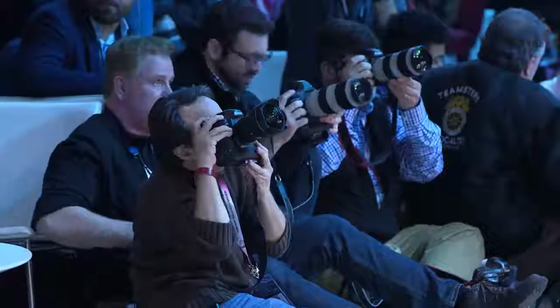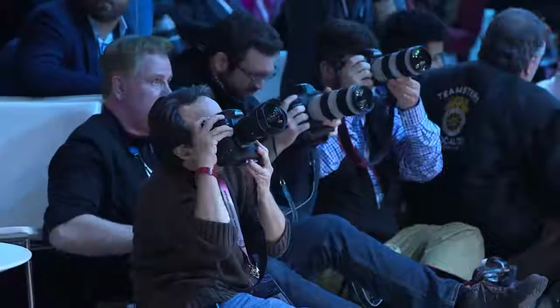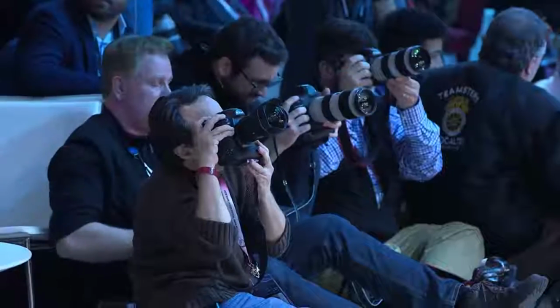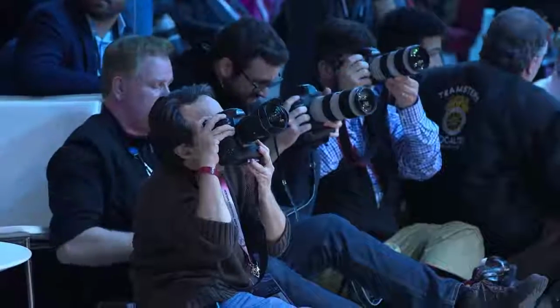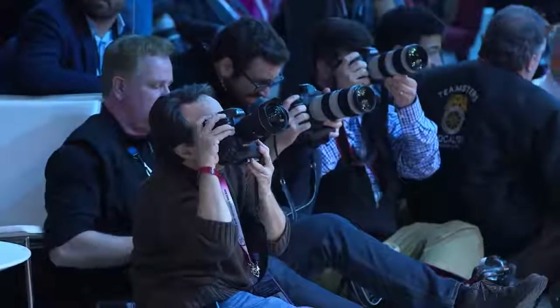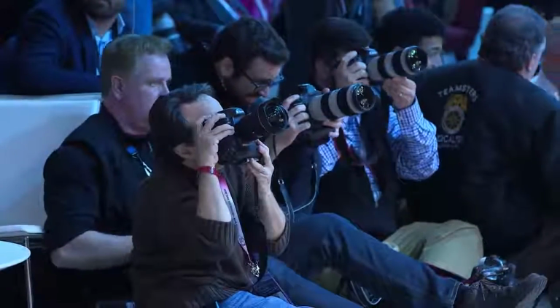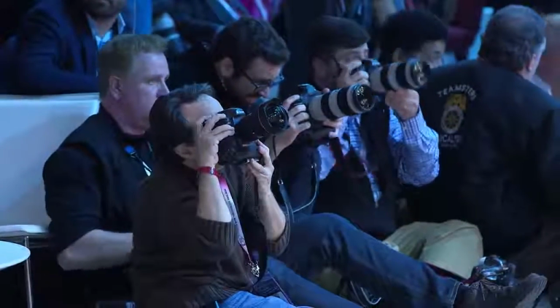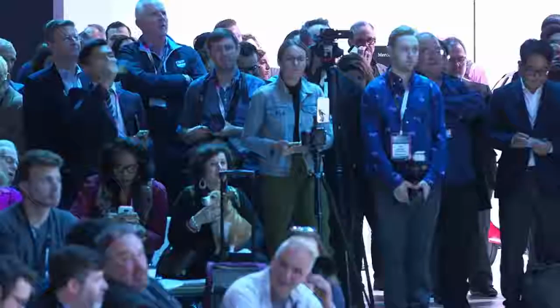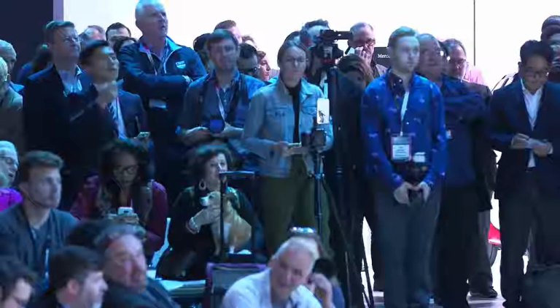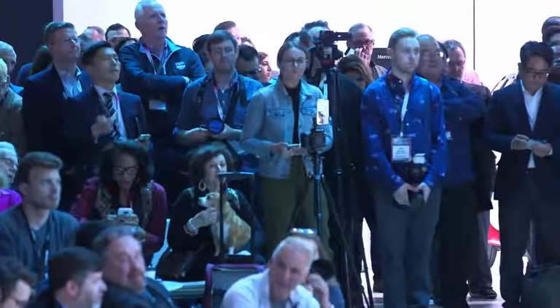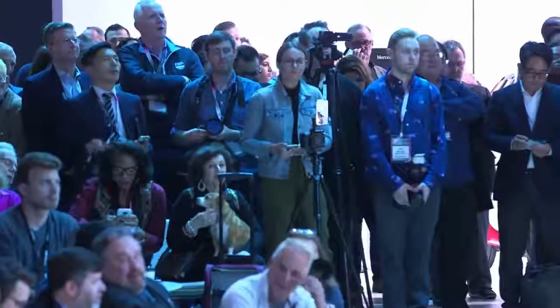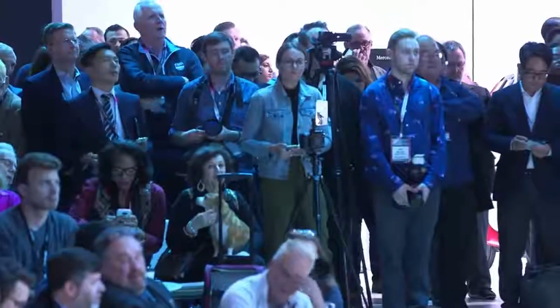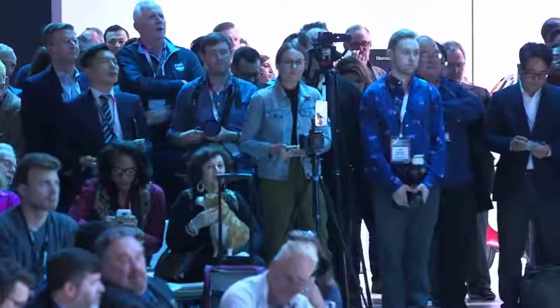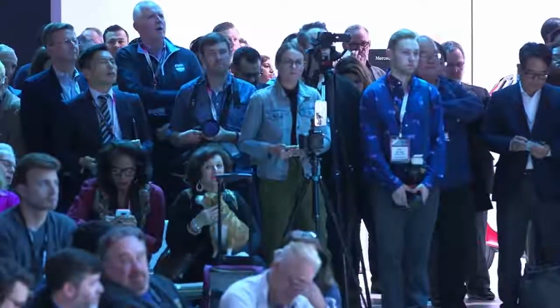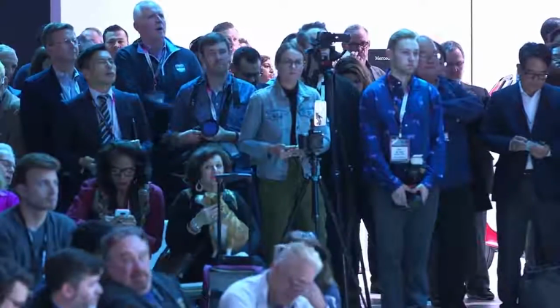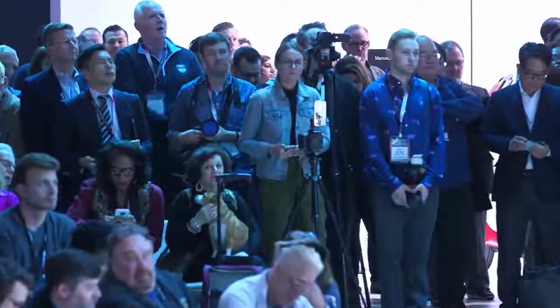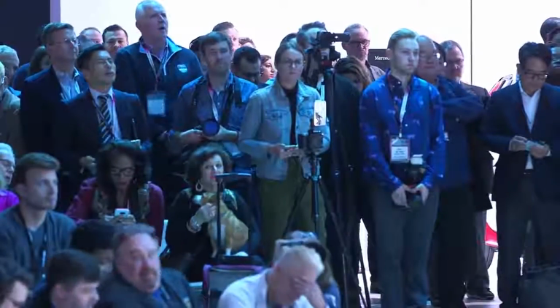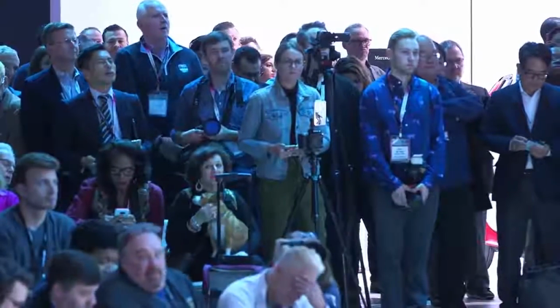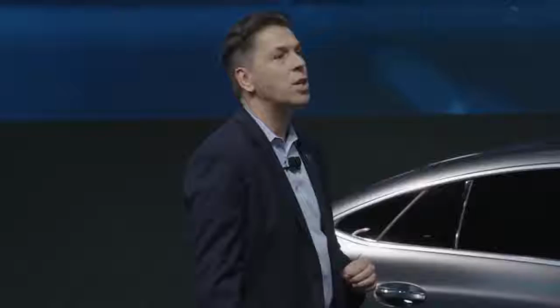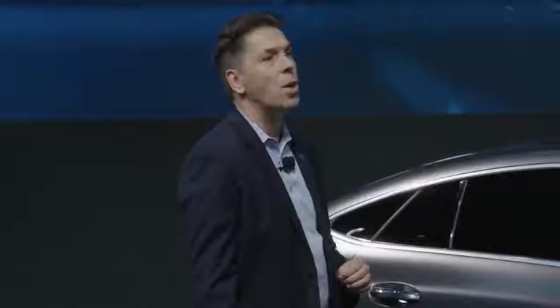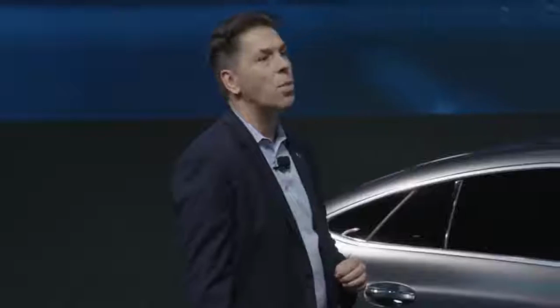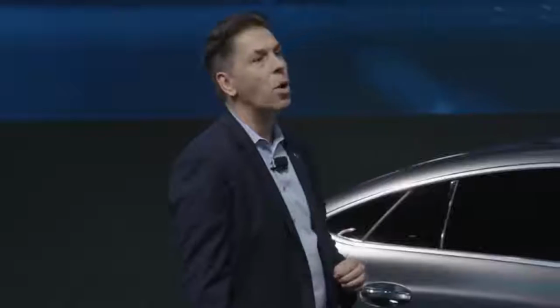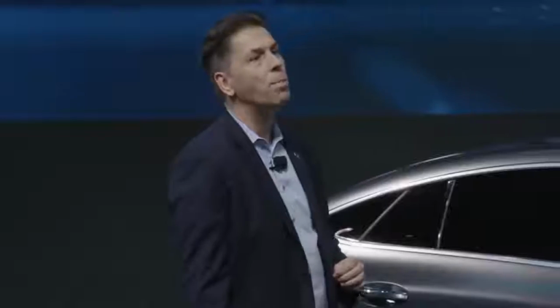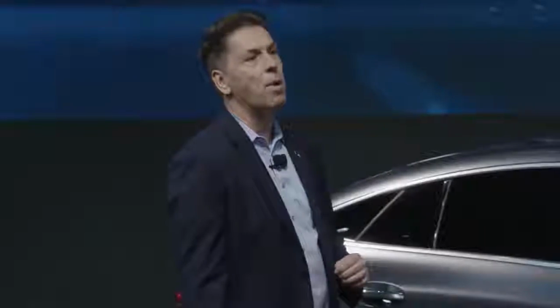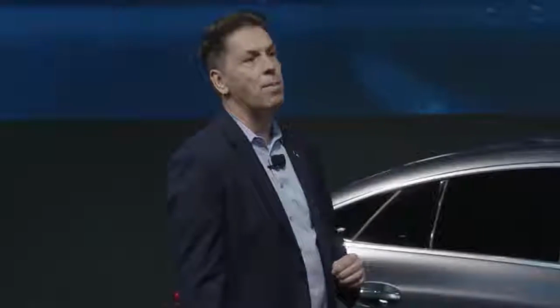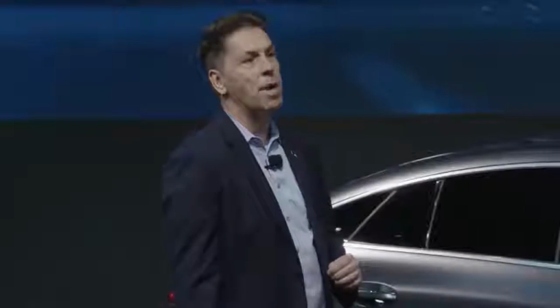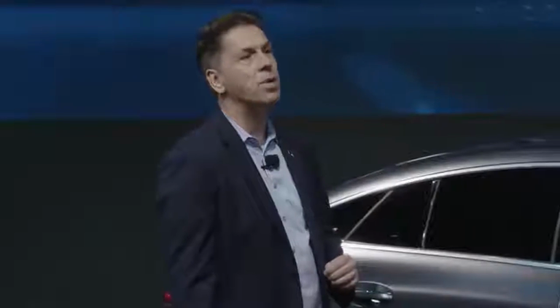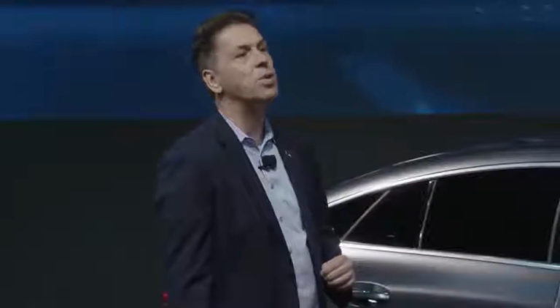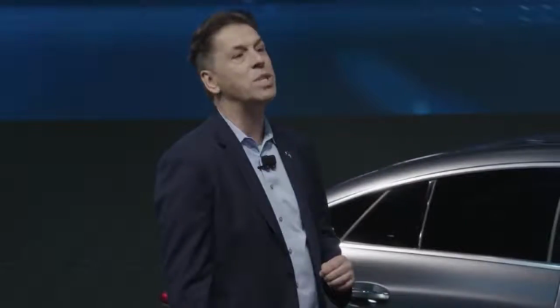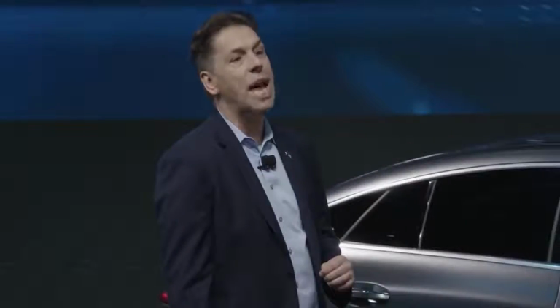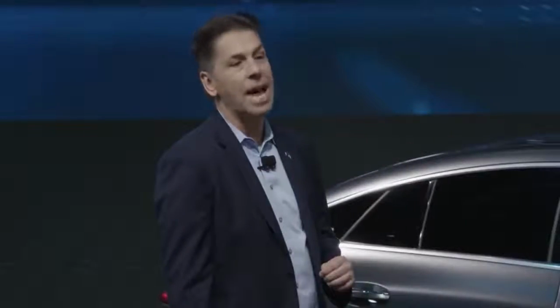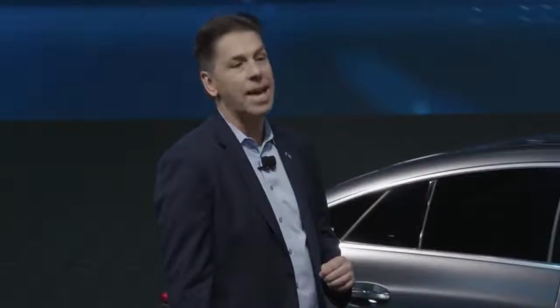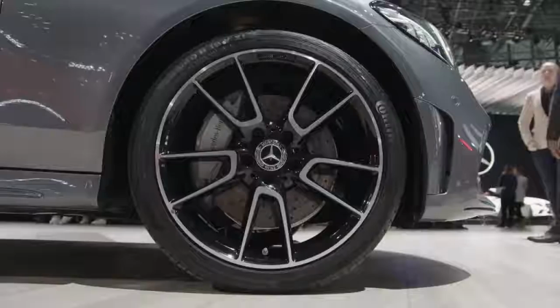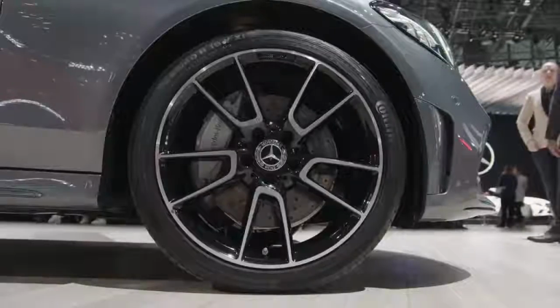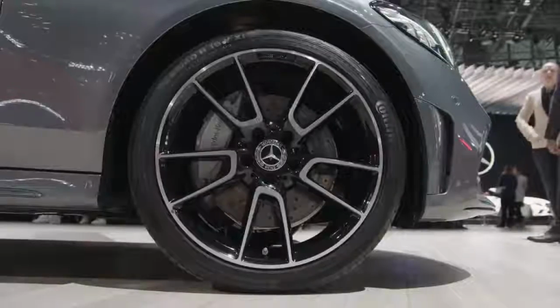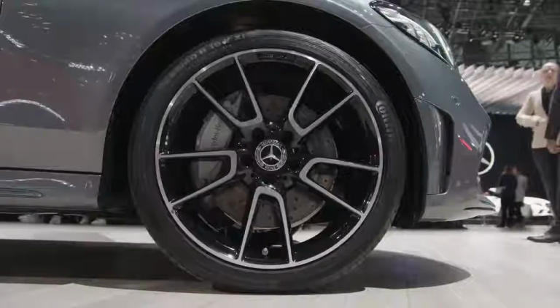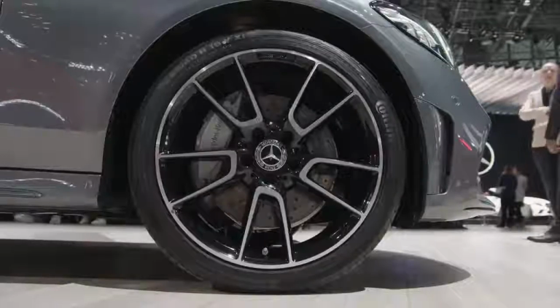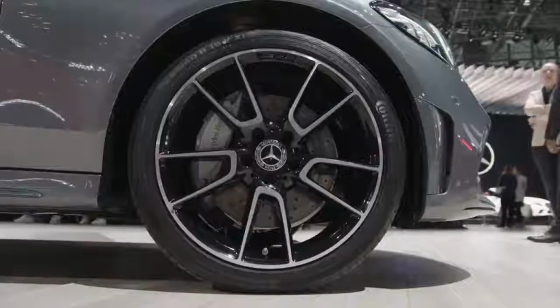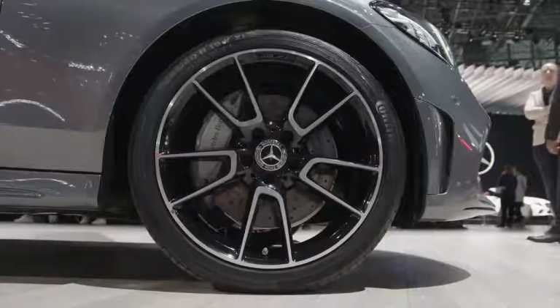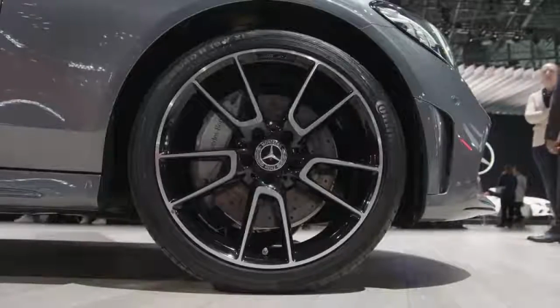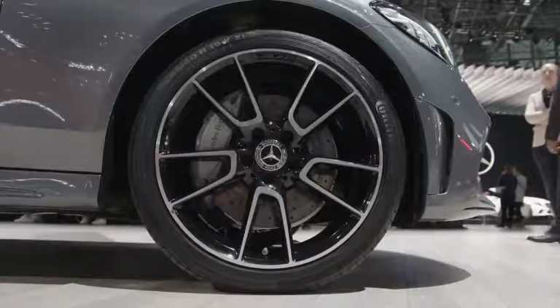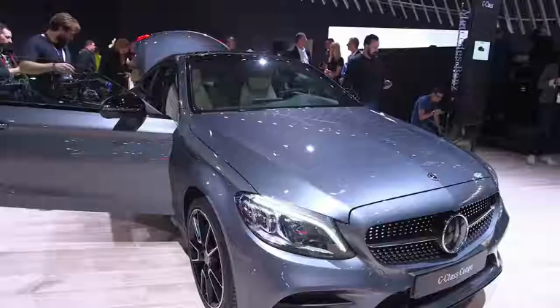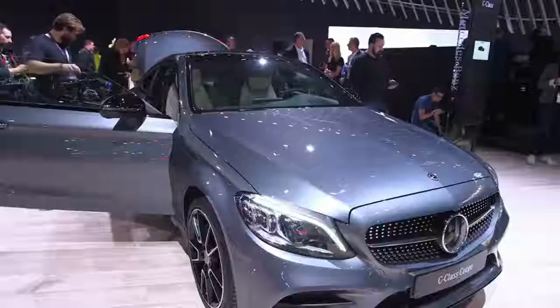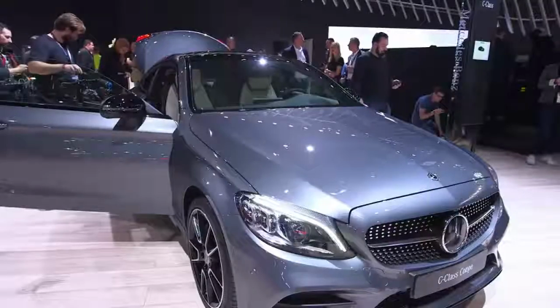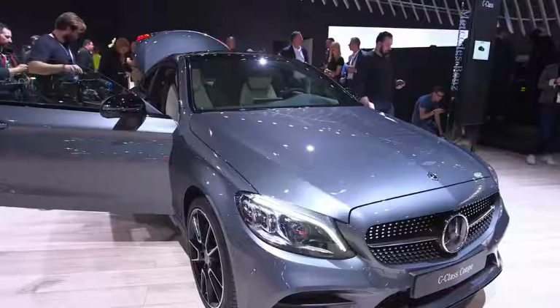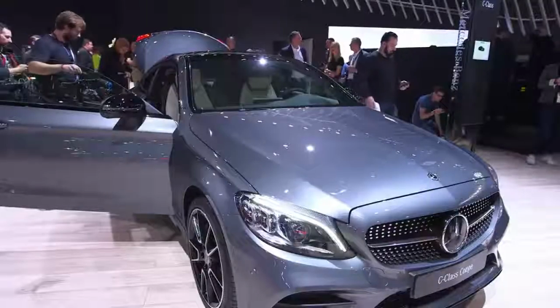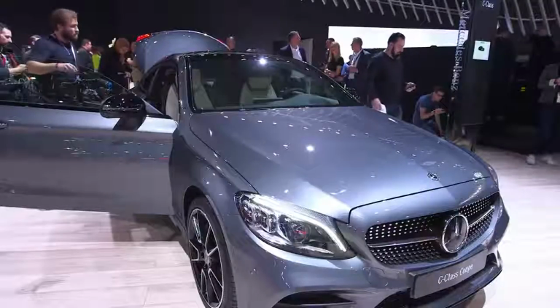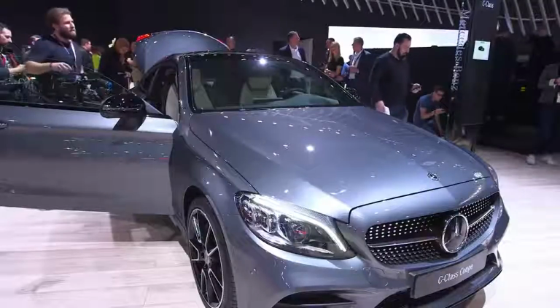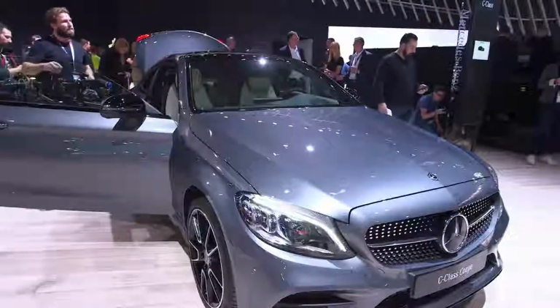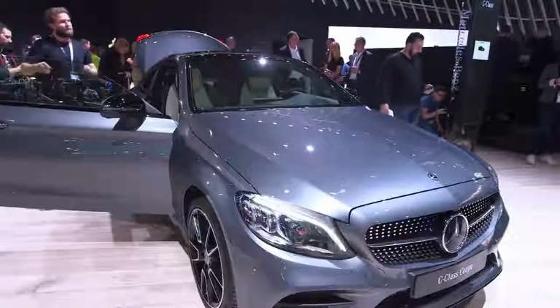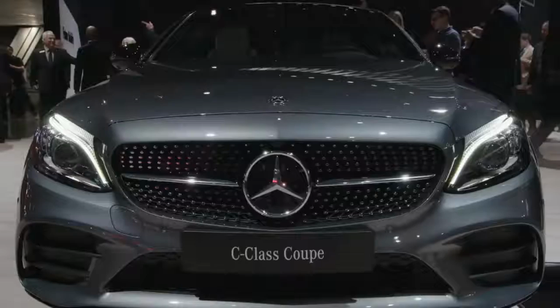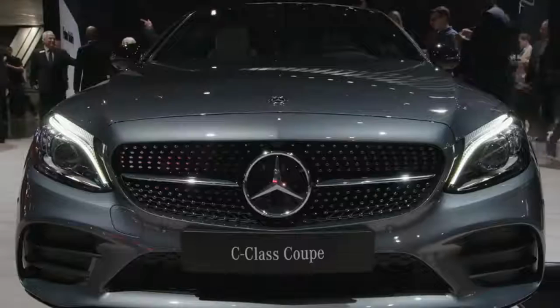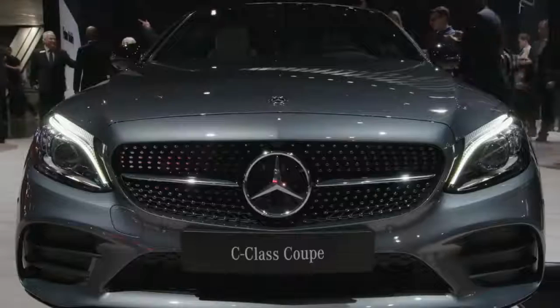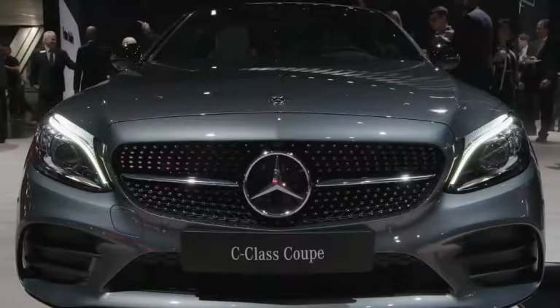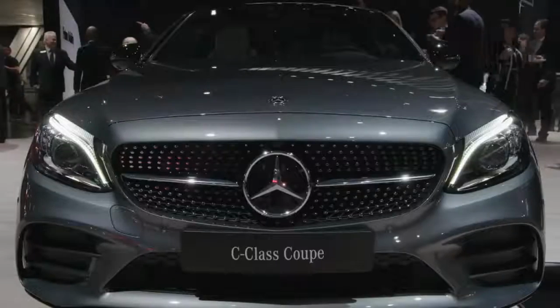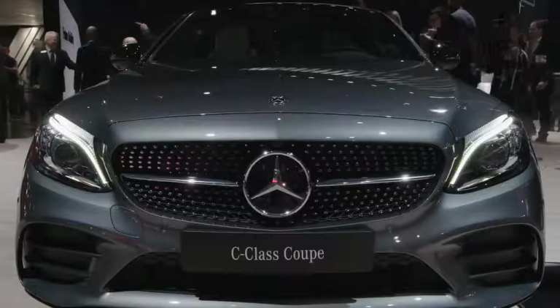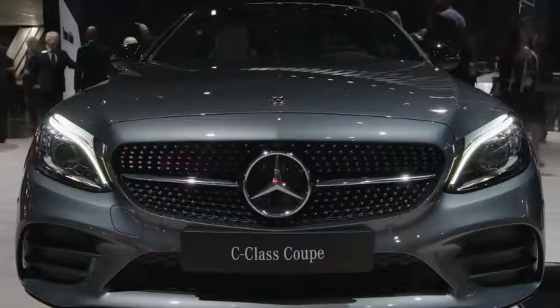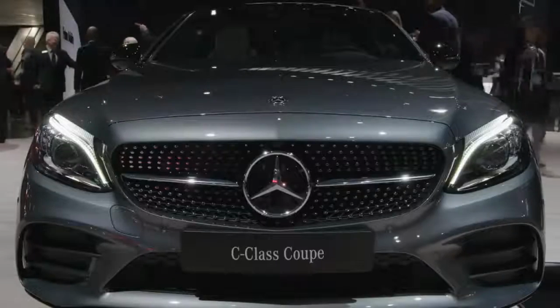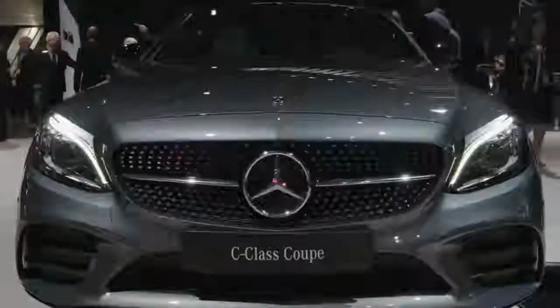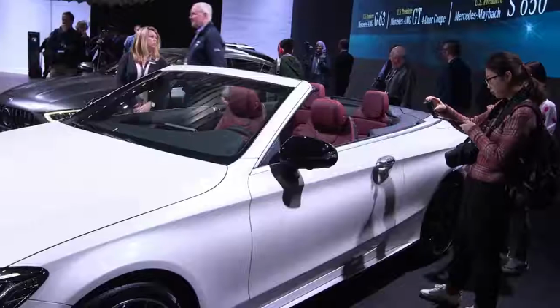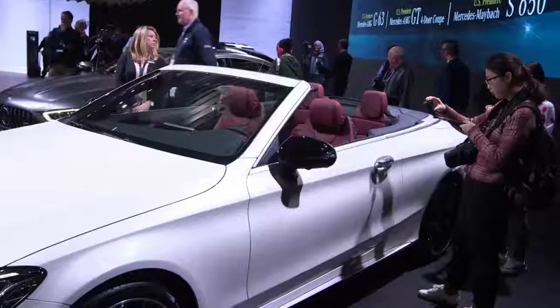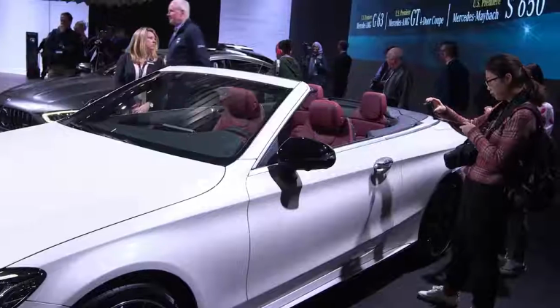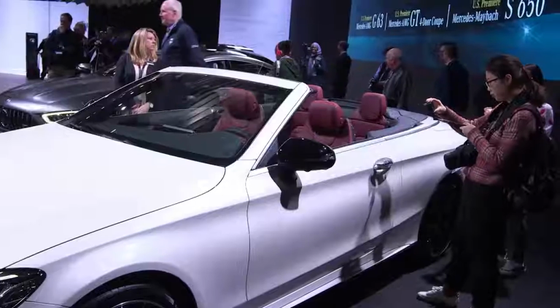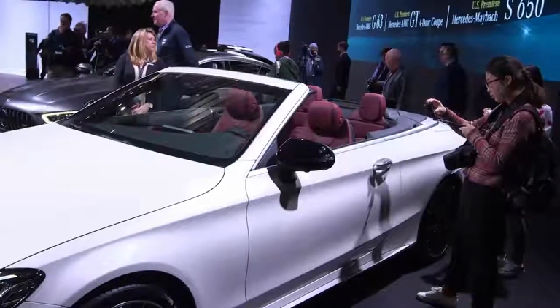First, making the world premiere today, the coupe and the cabriolet.